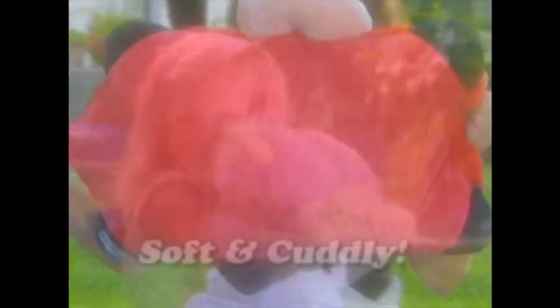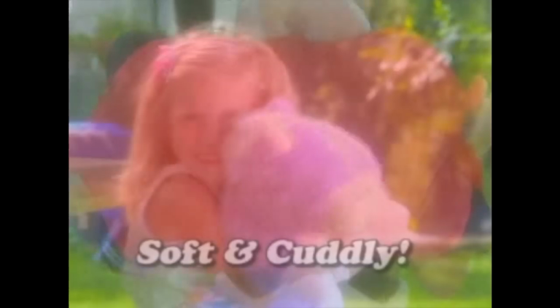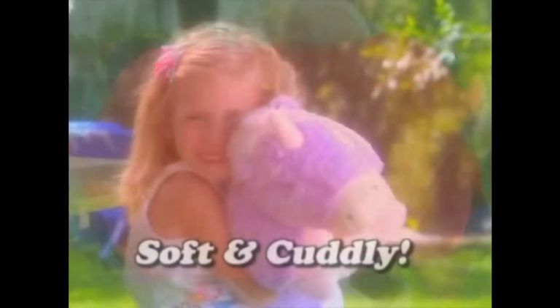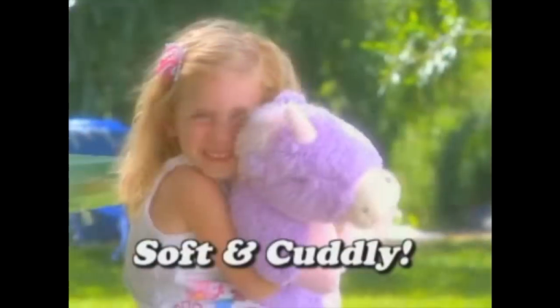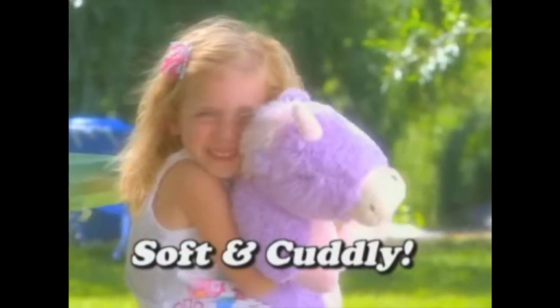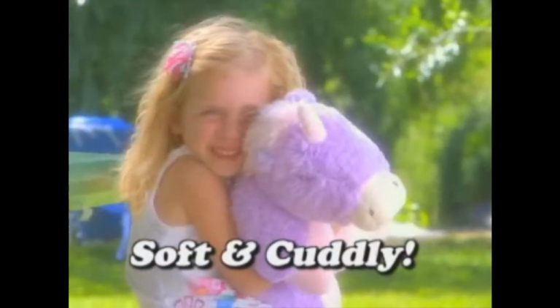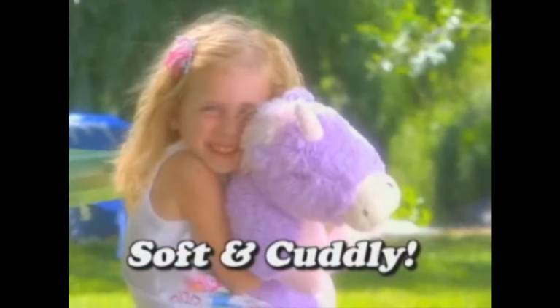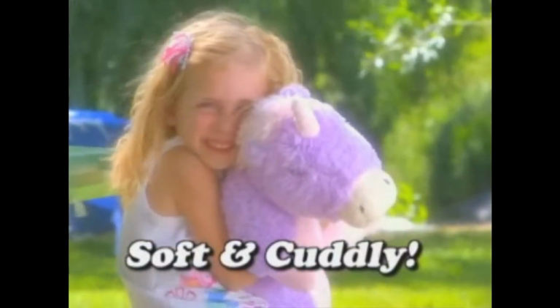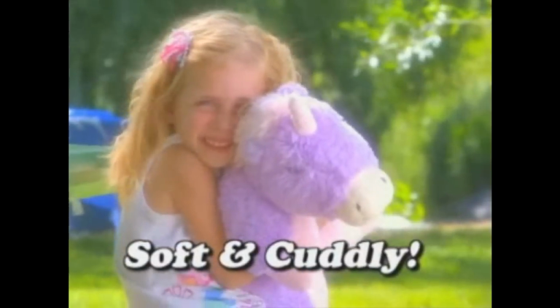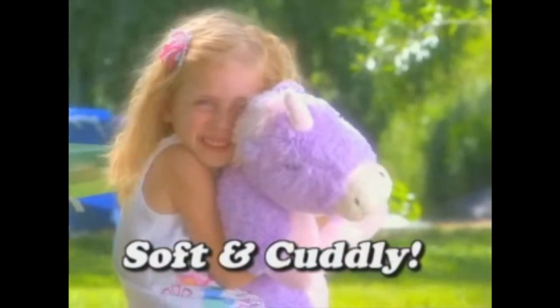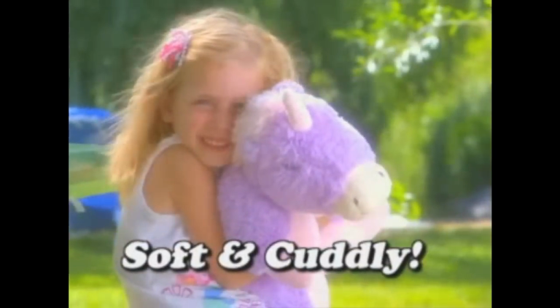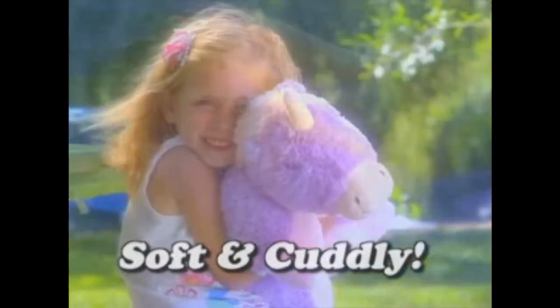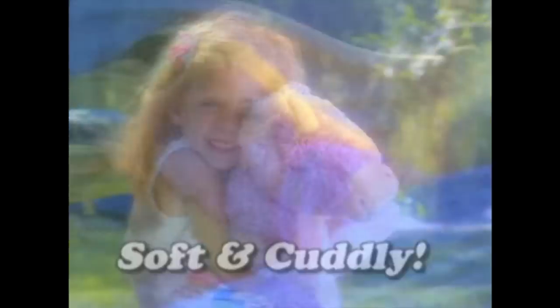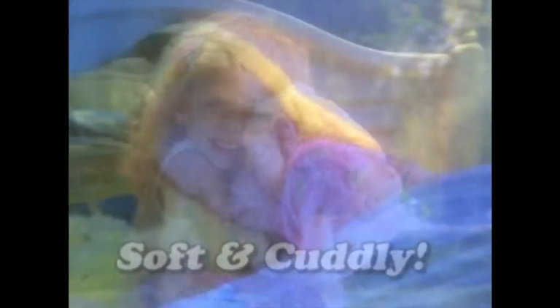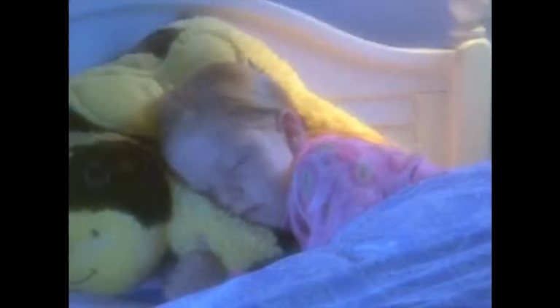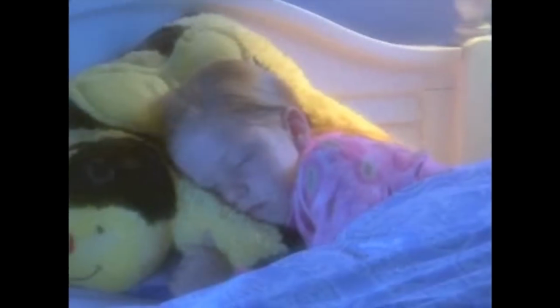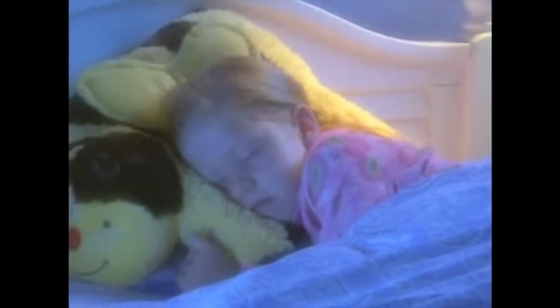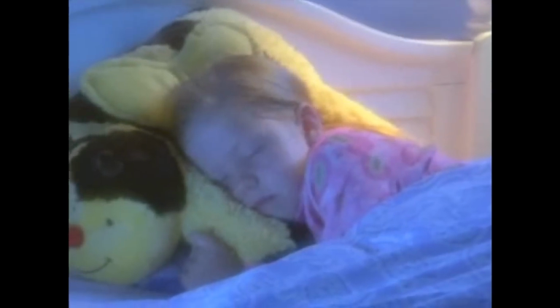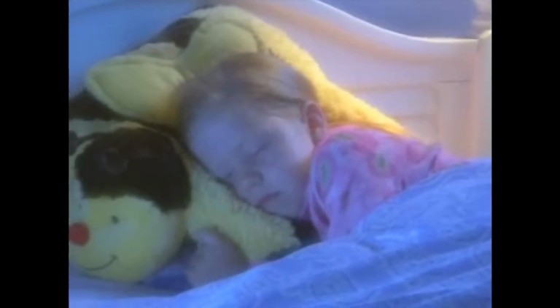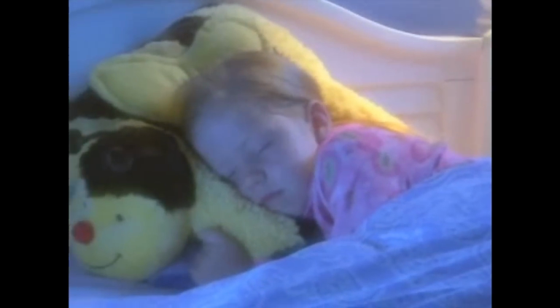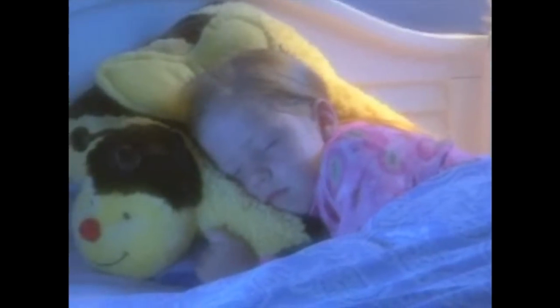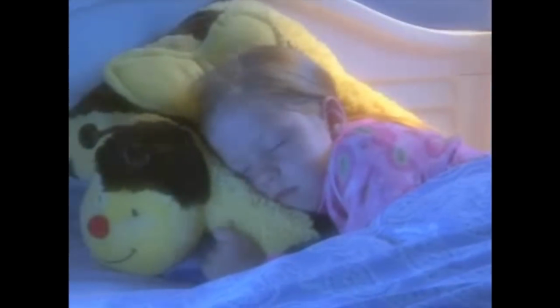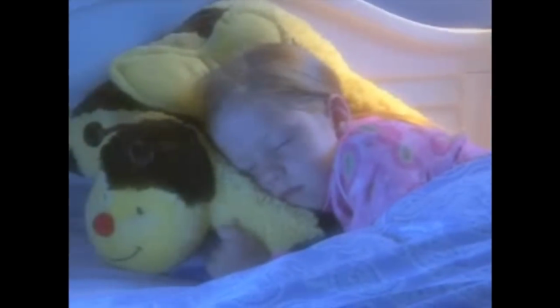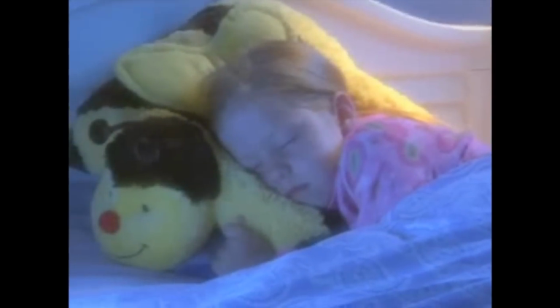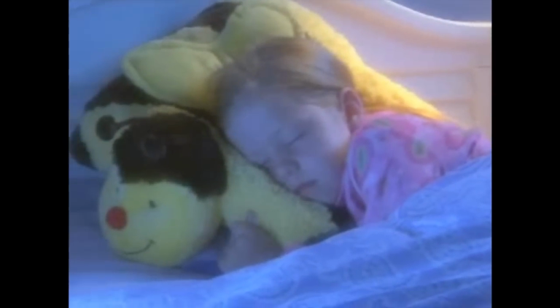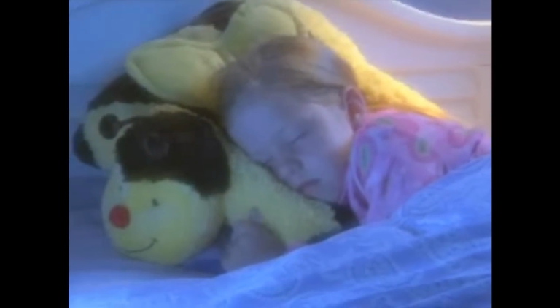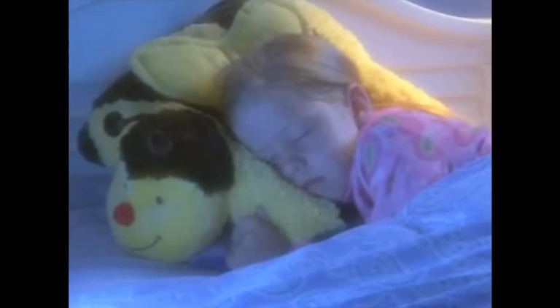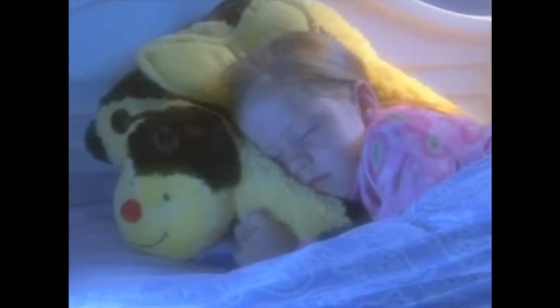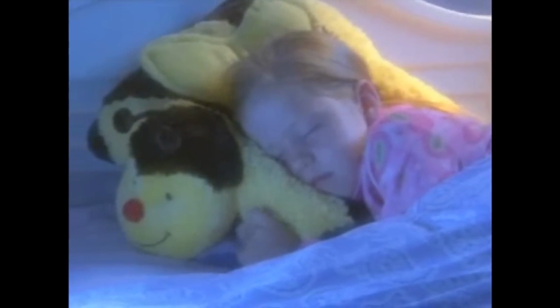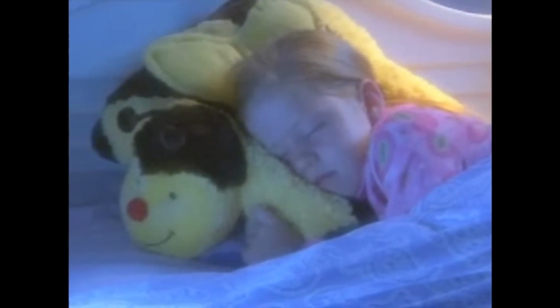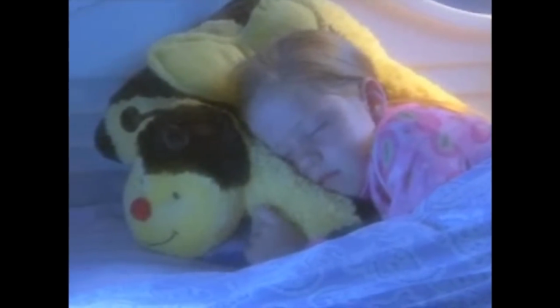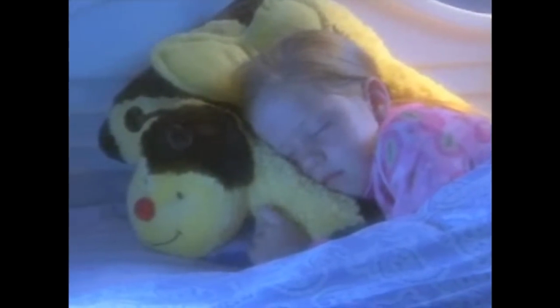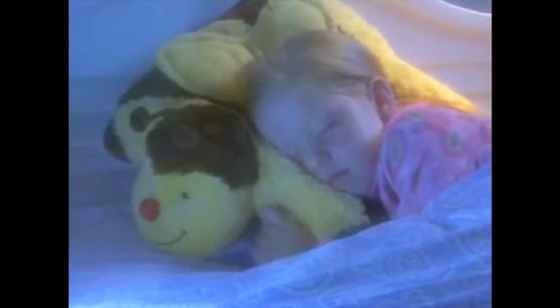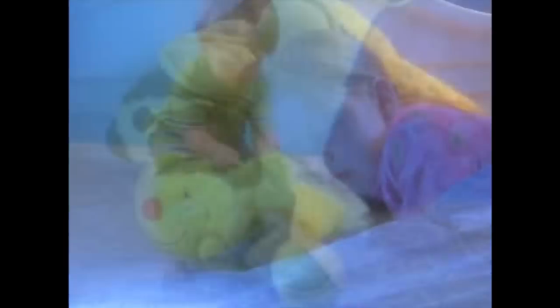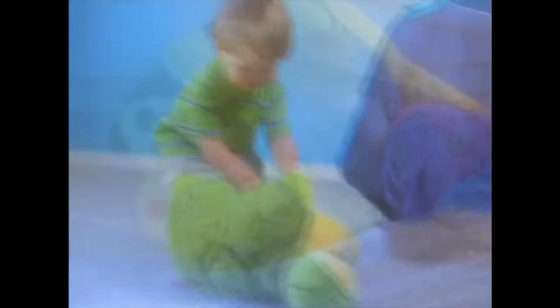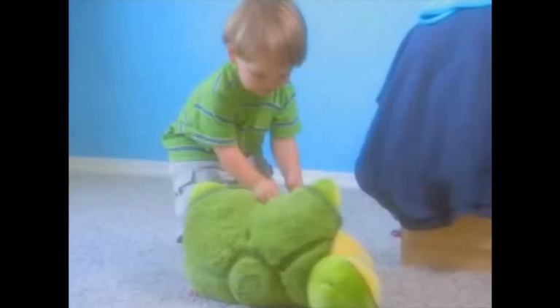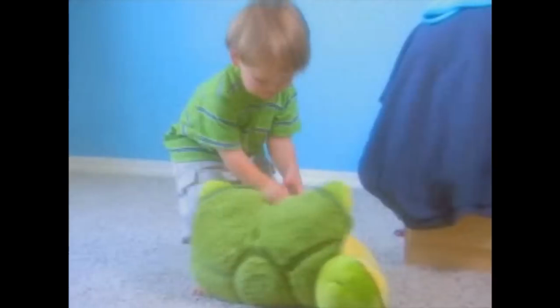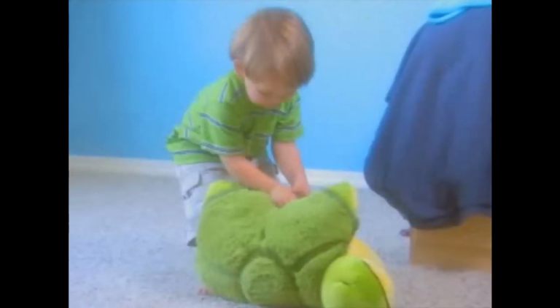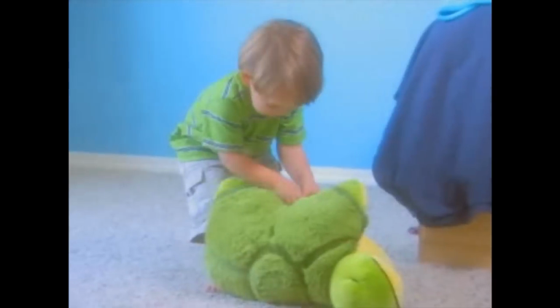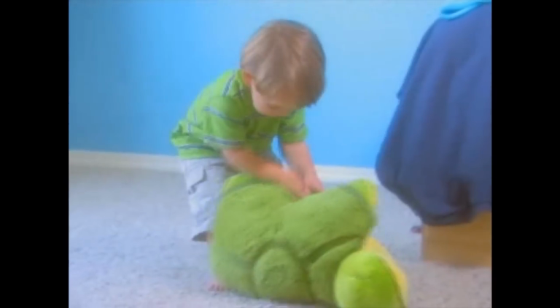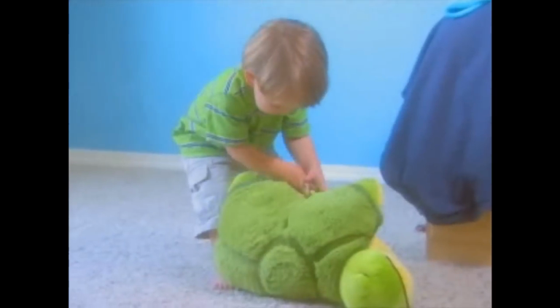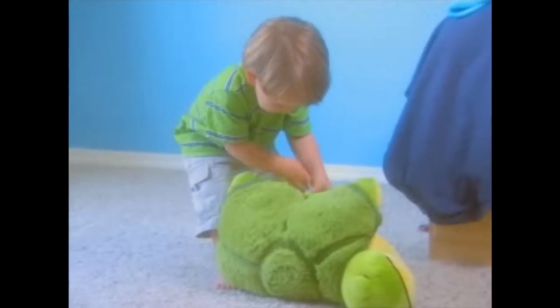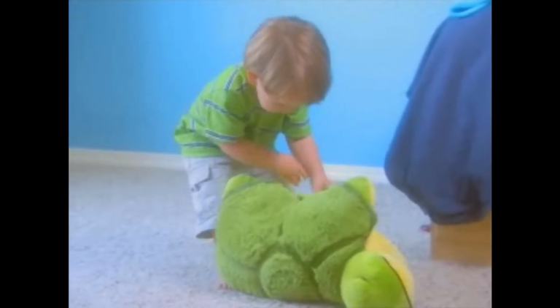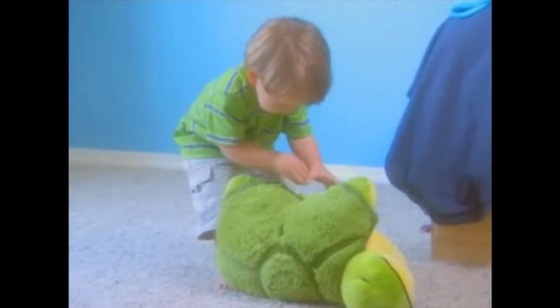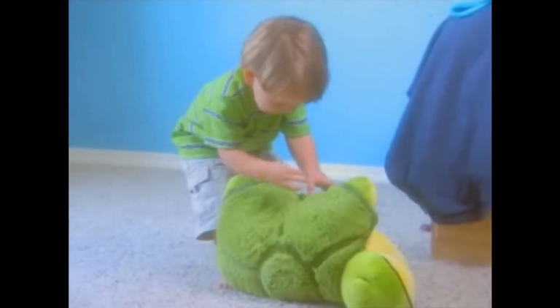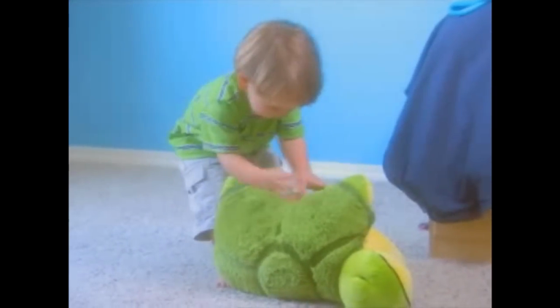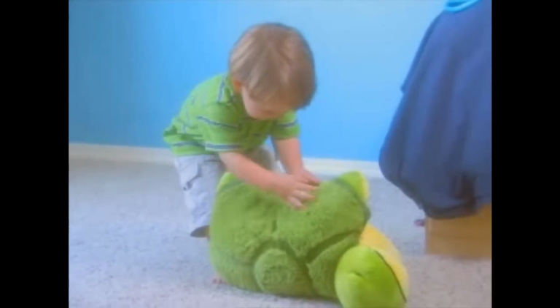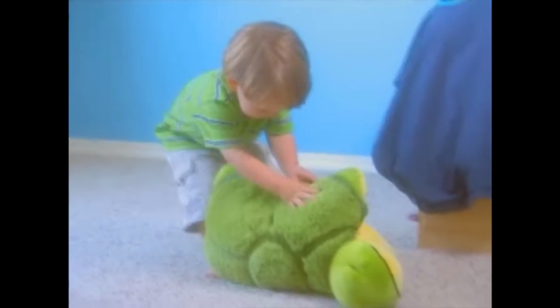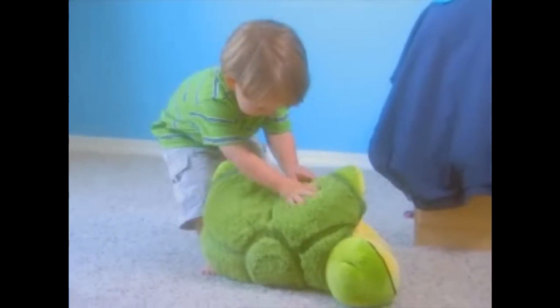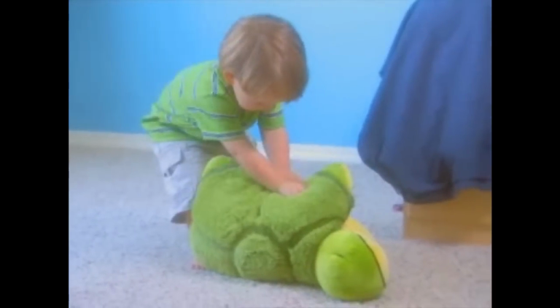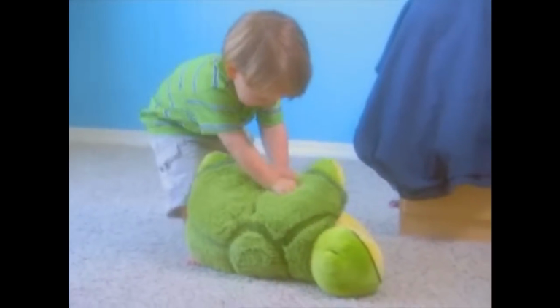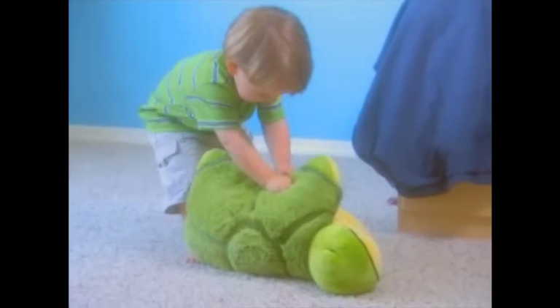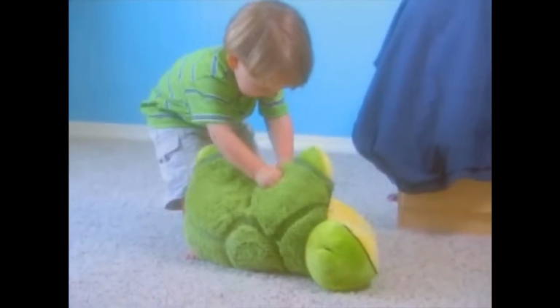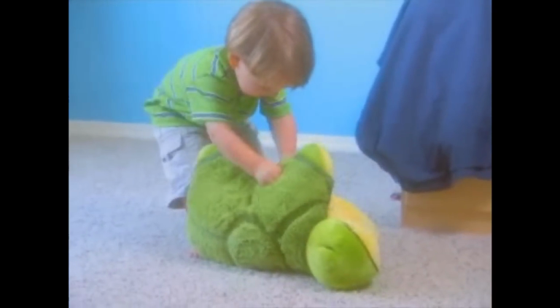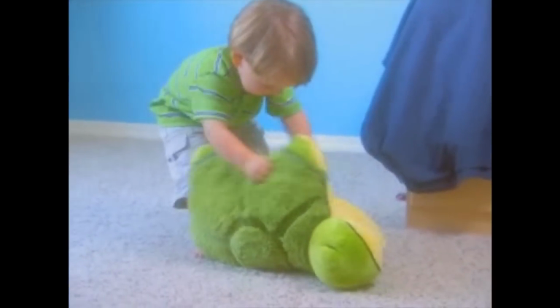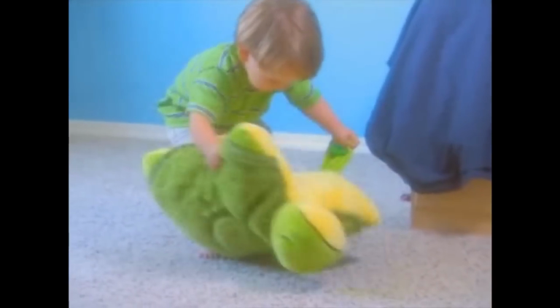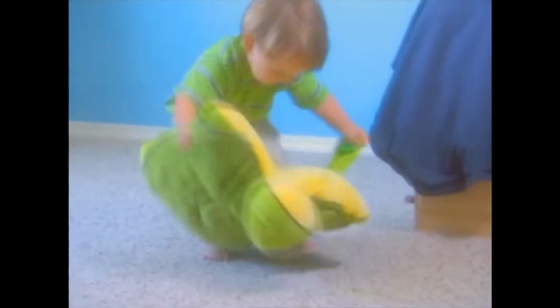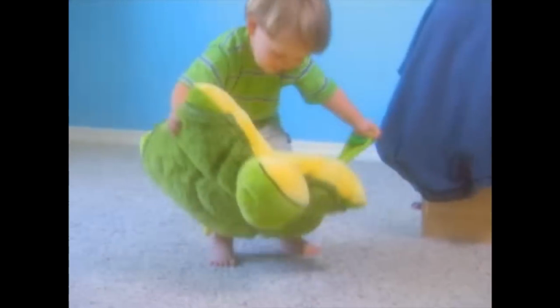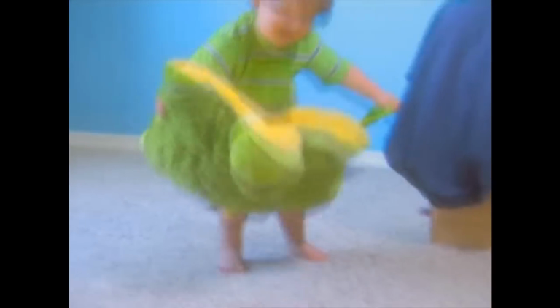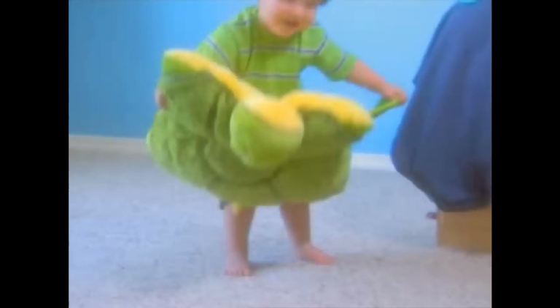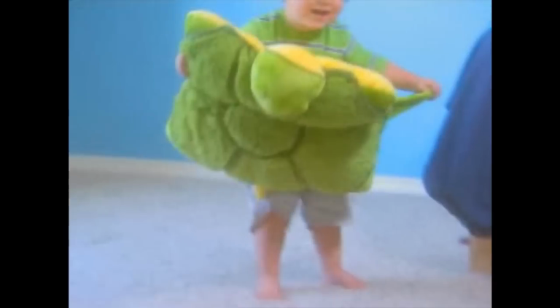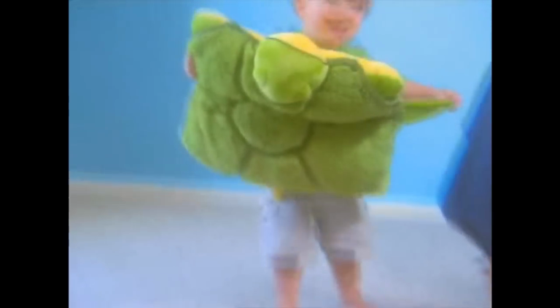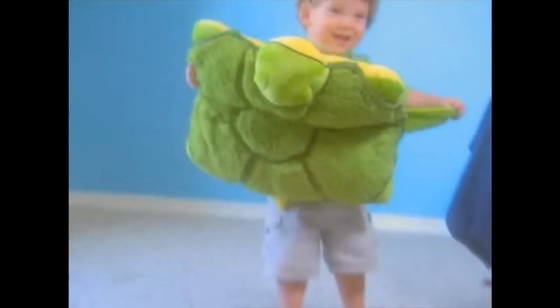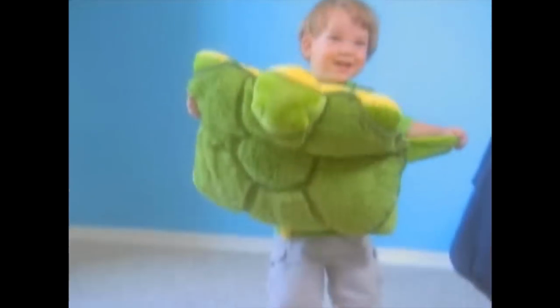They're soft, they're cuddly, and they make perfect pillows. It's a pillow! Moms, your kids will absolutely love their Pillow Pets.